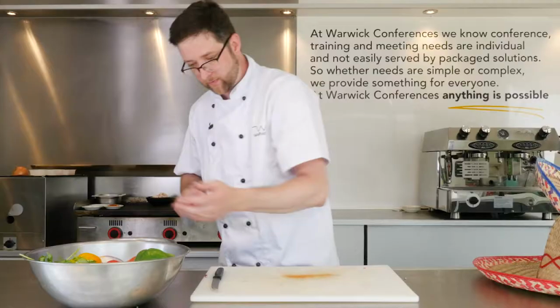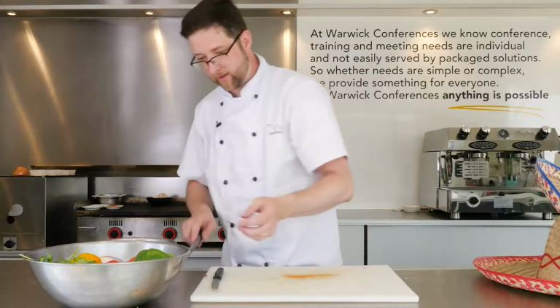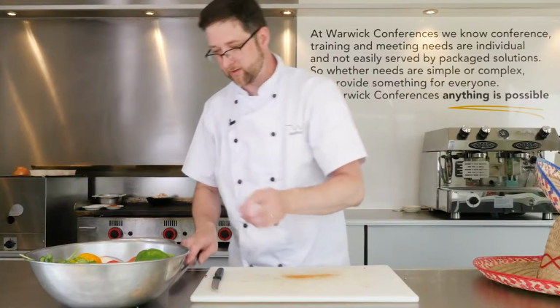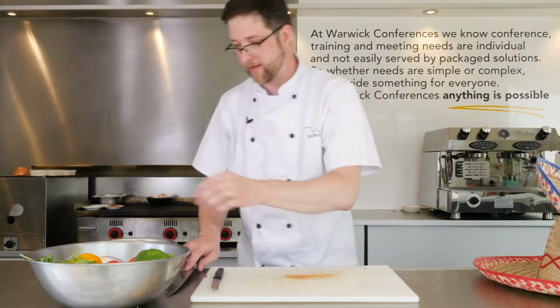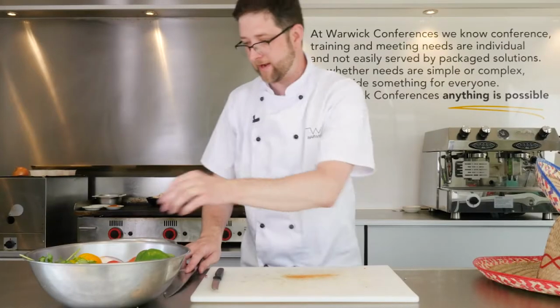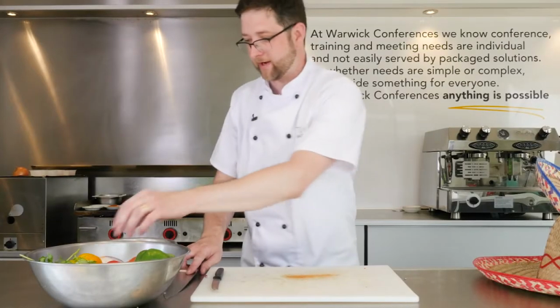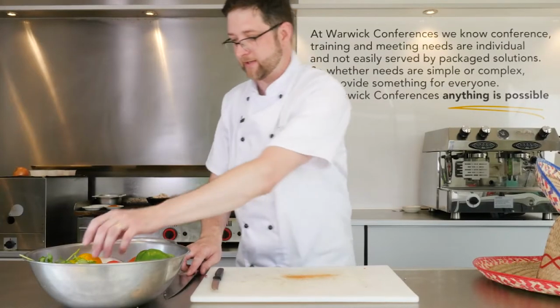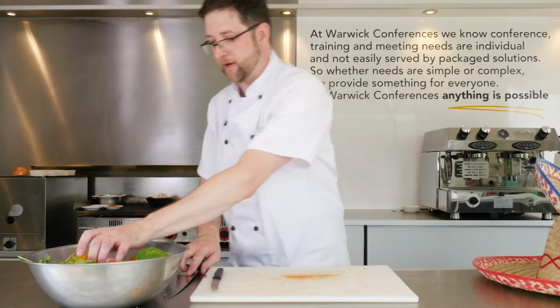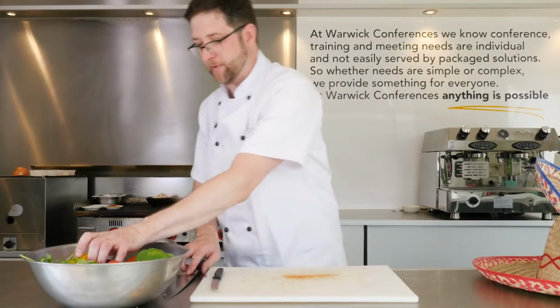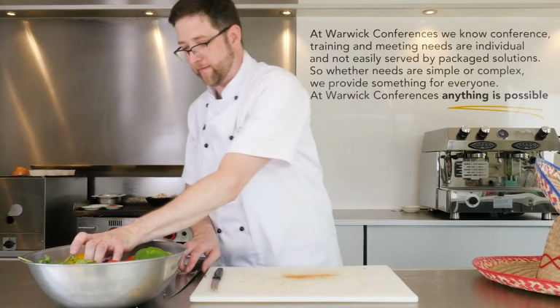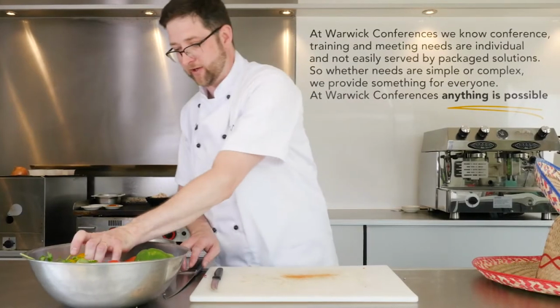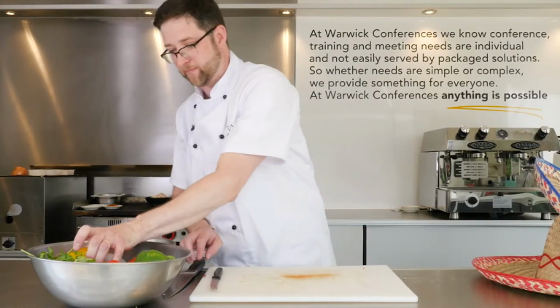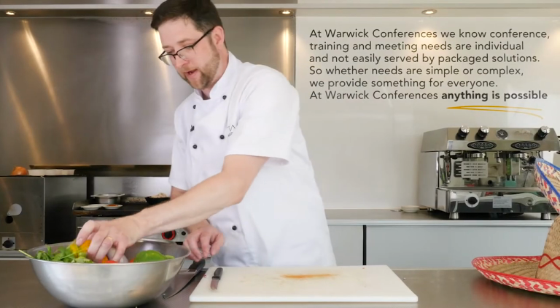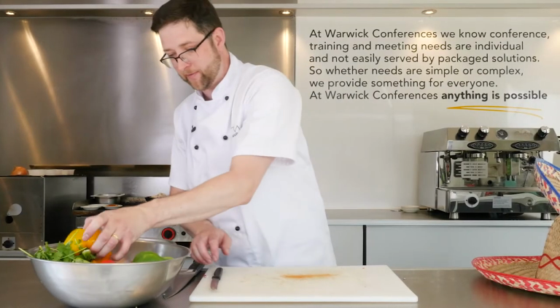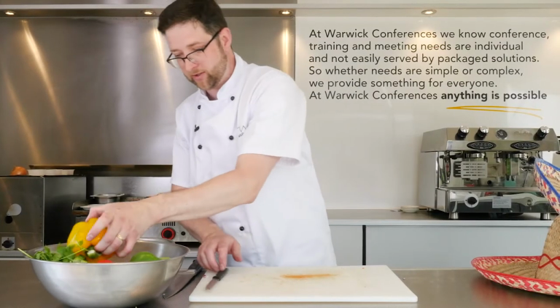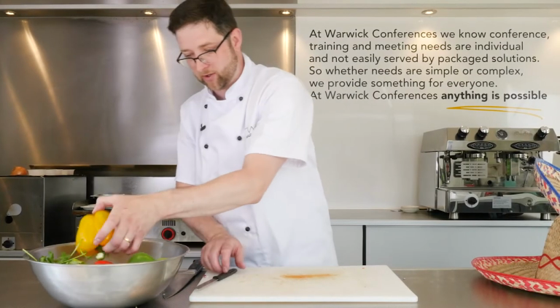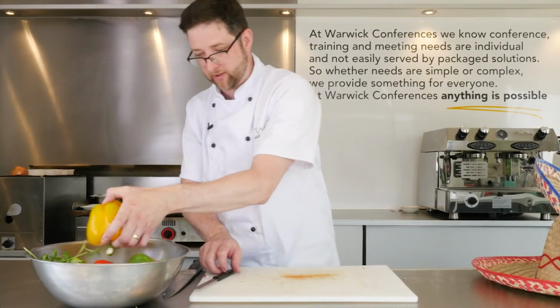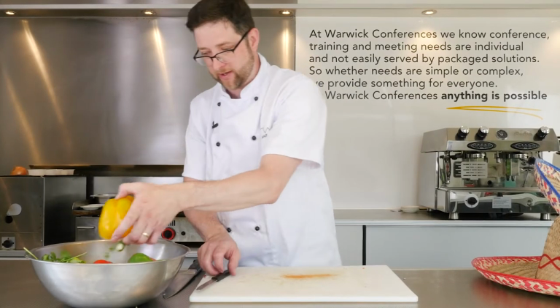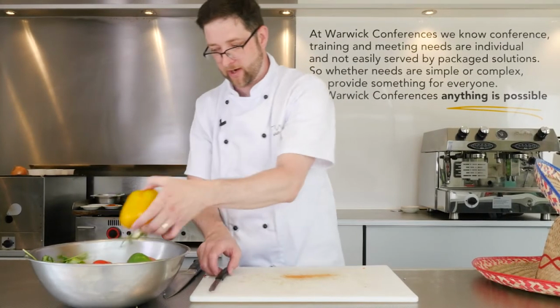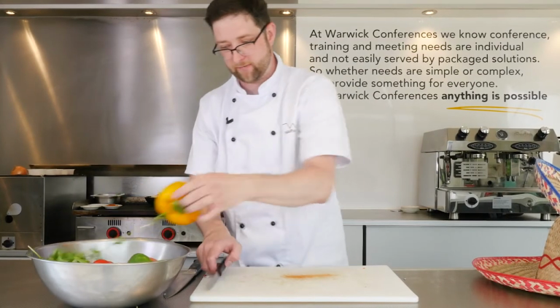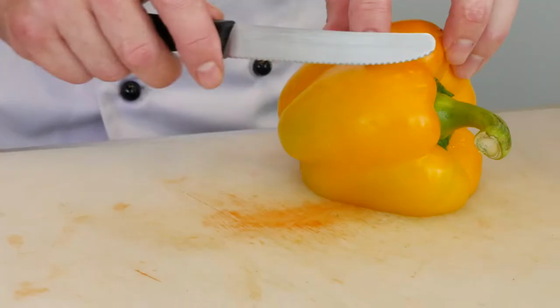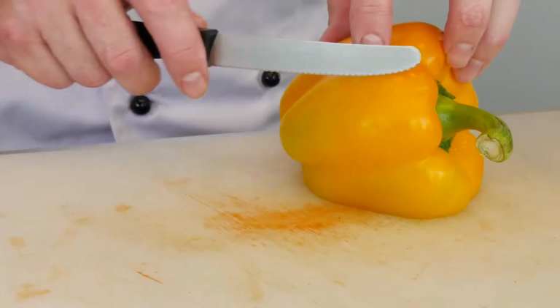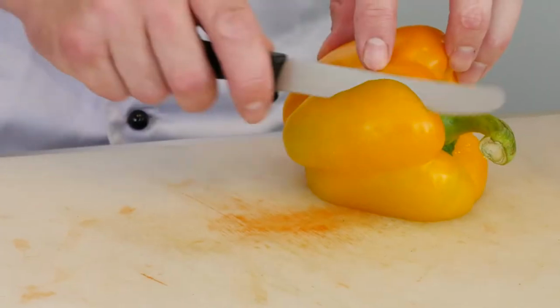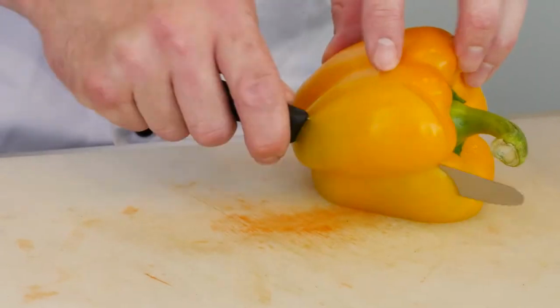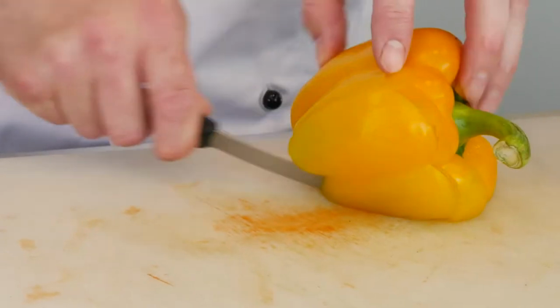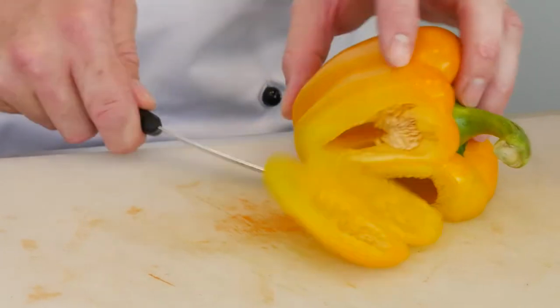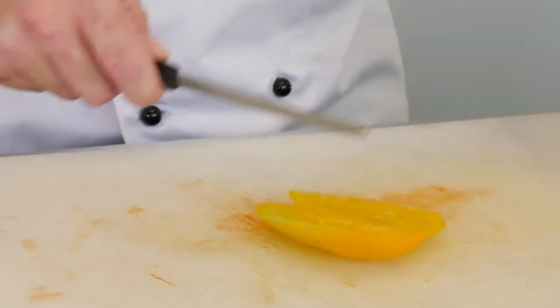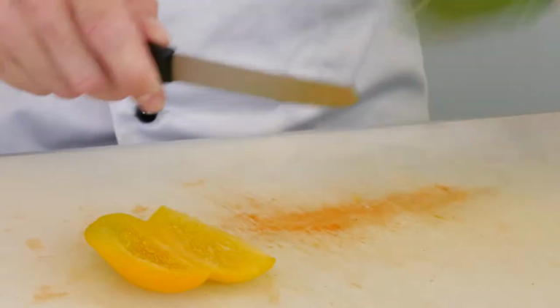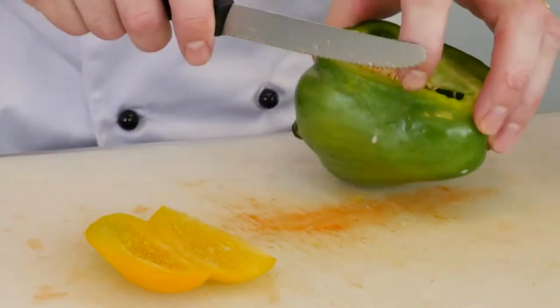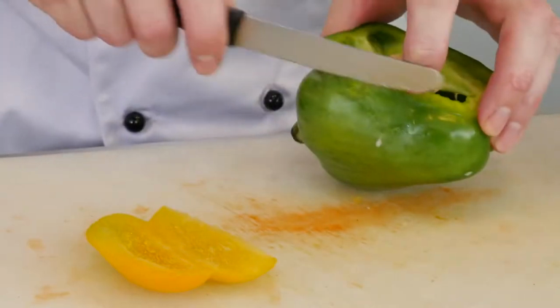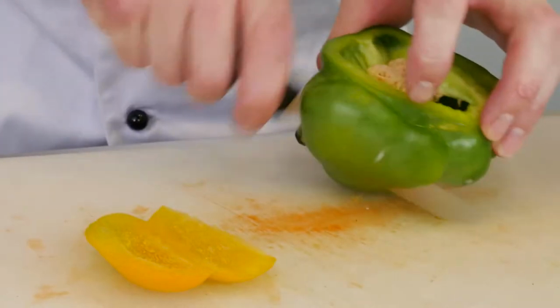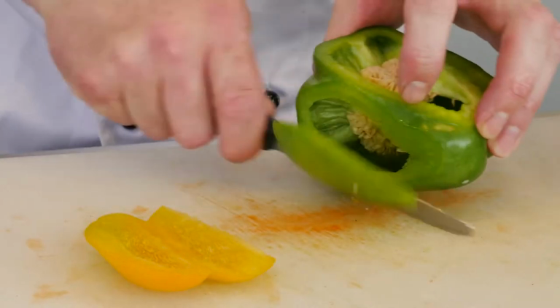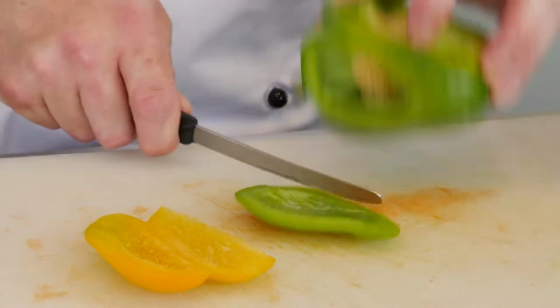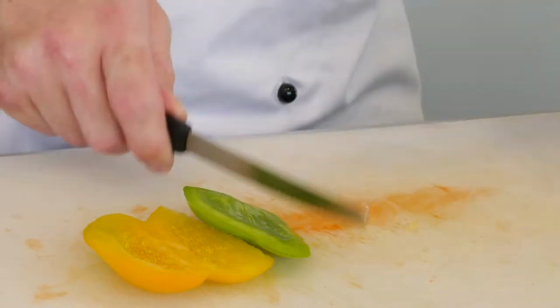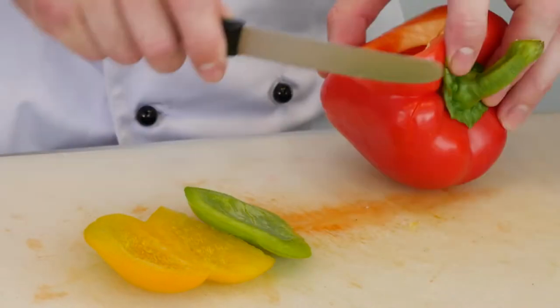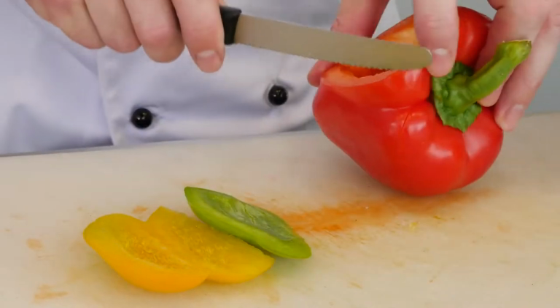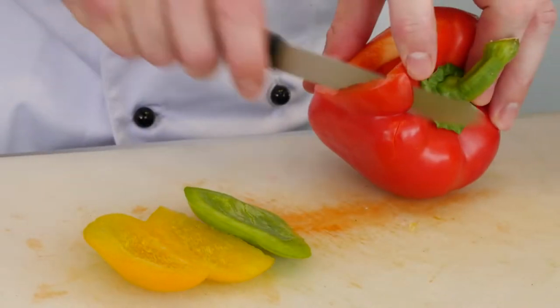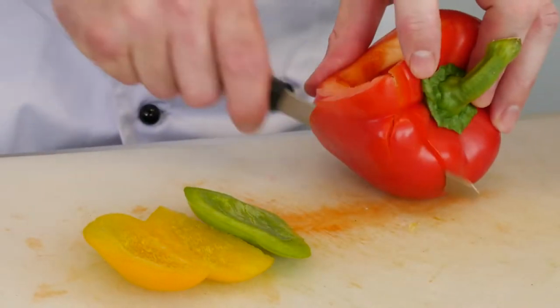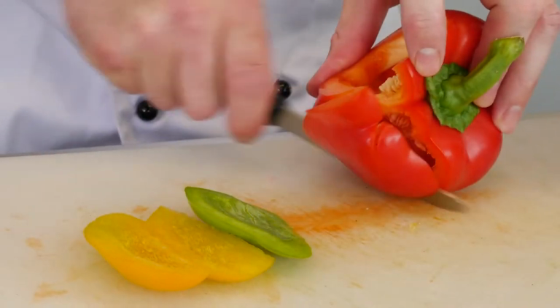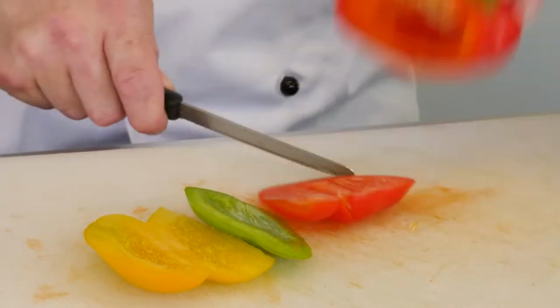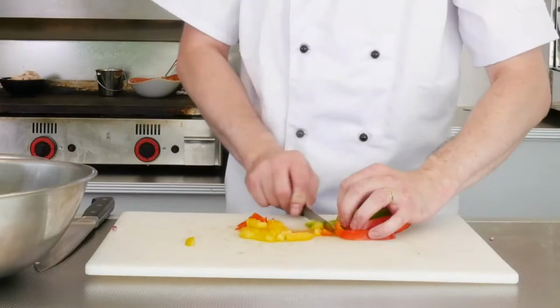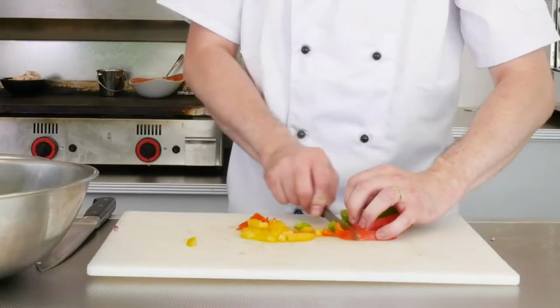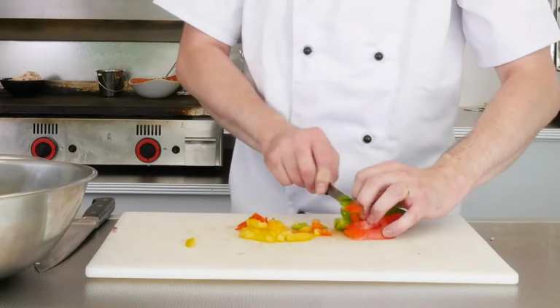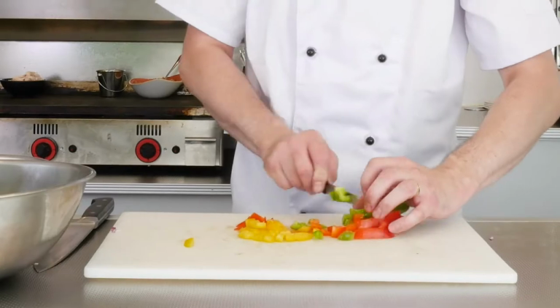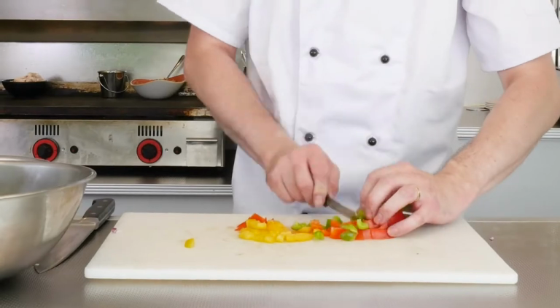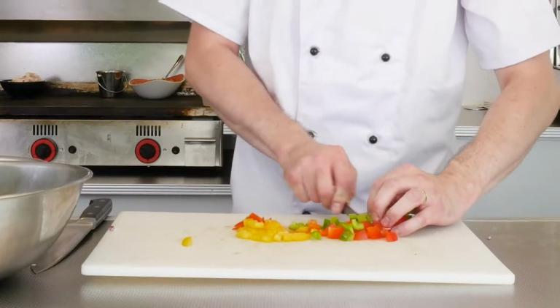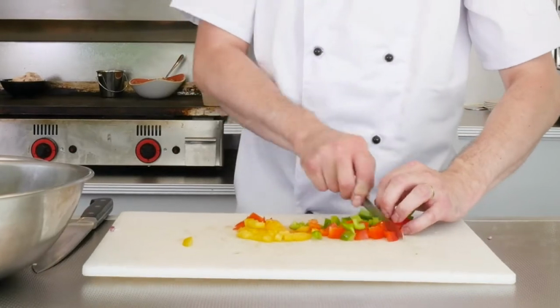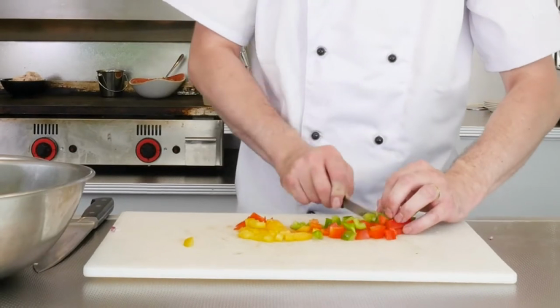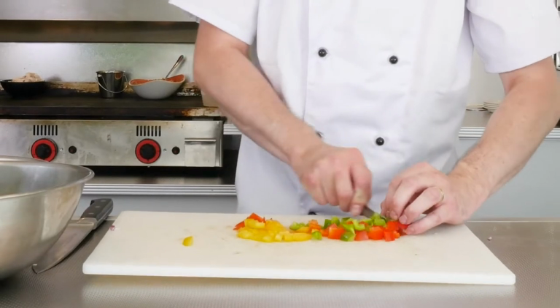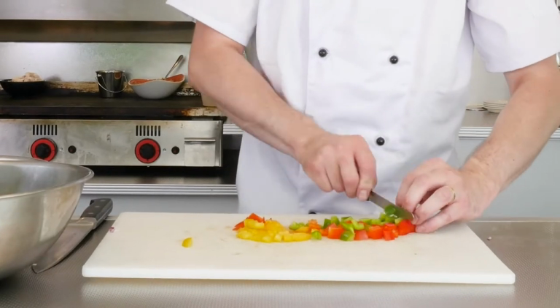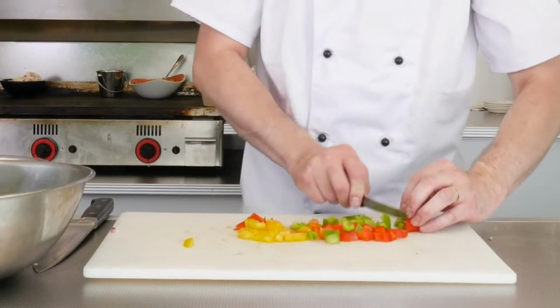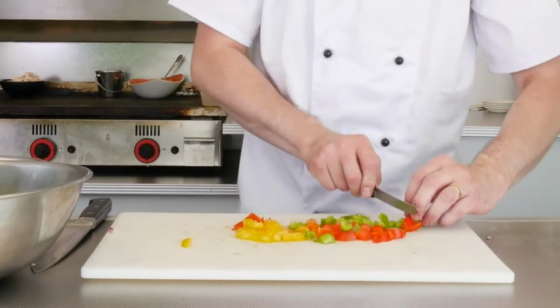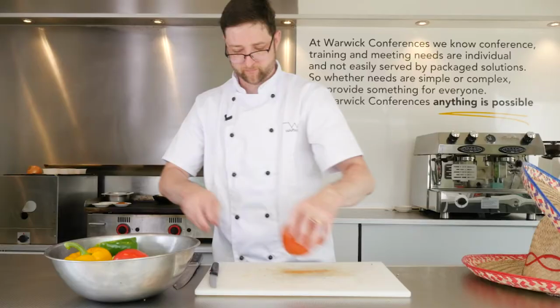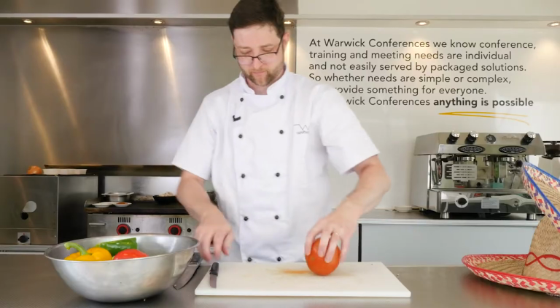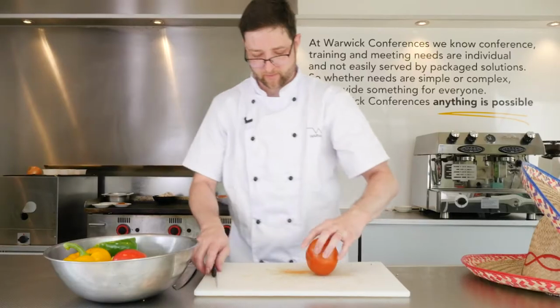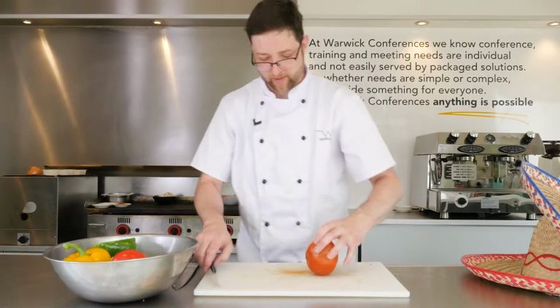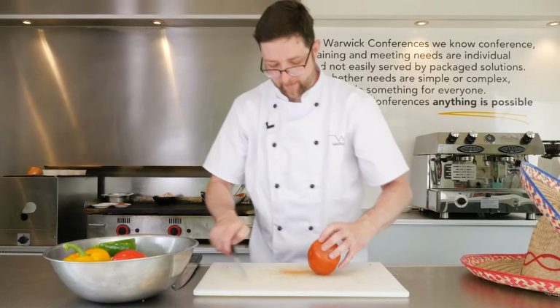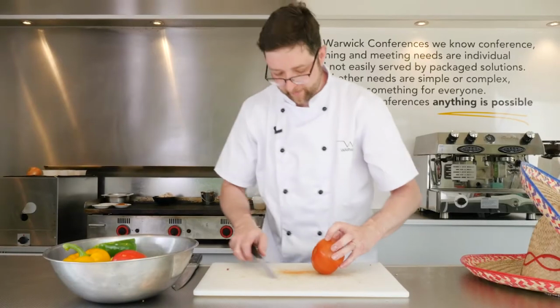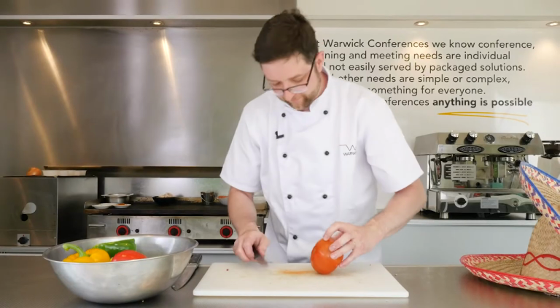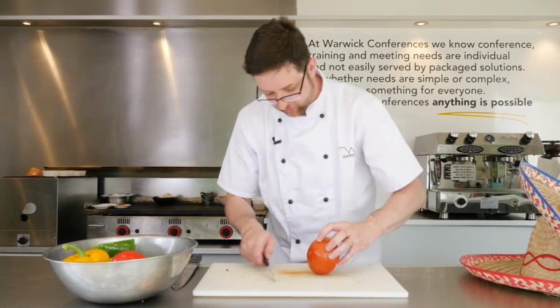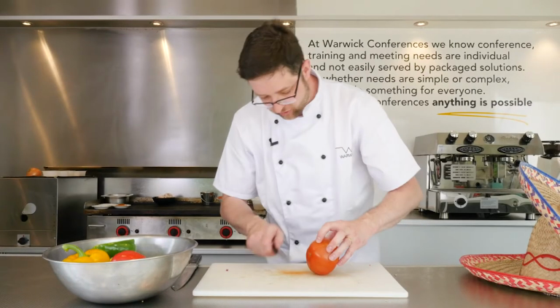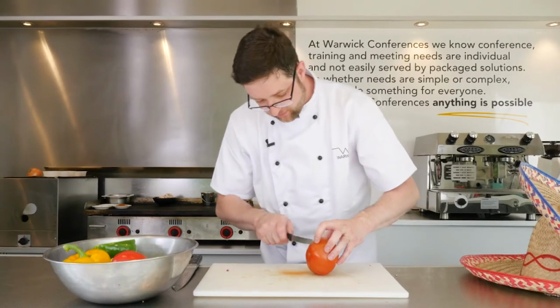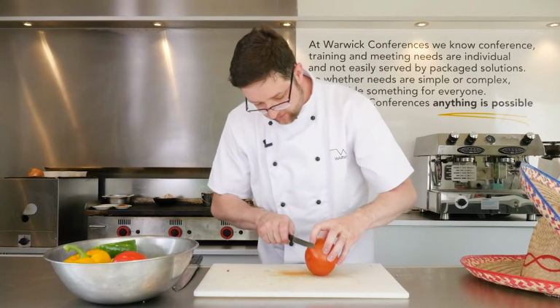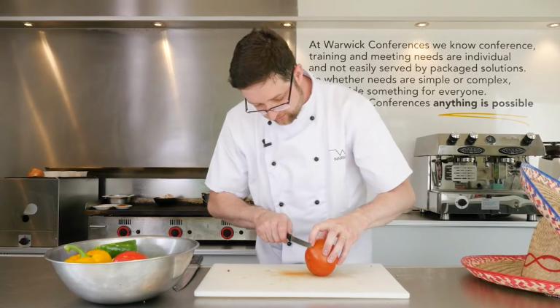Then in goes a little bit of mixed pepper — it's got yellow, red and green. And a little bit of fresh tomato.